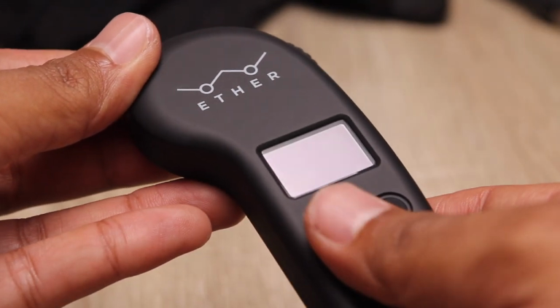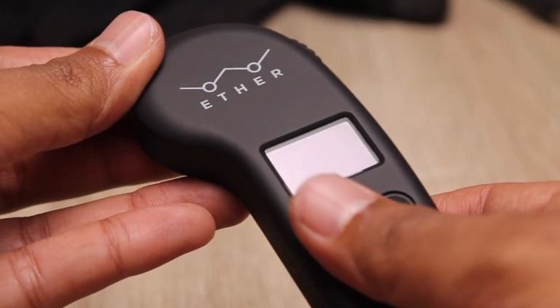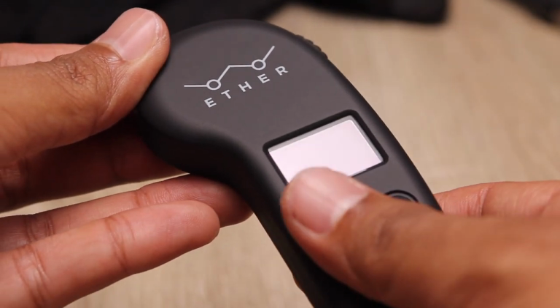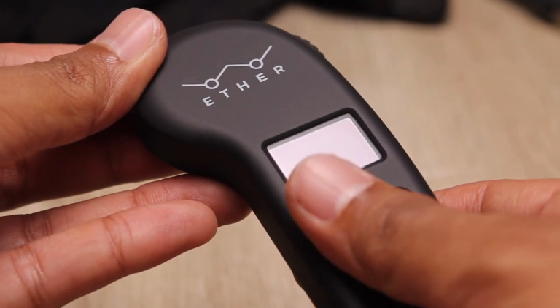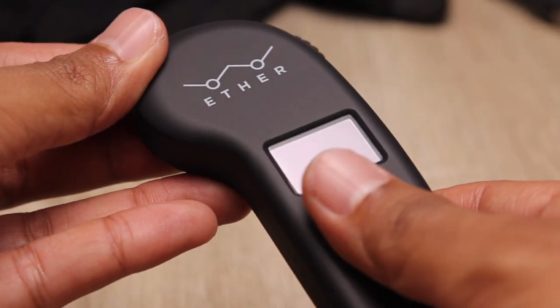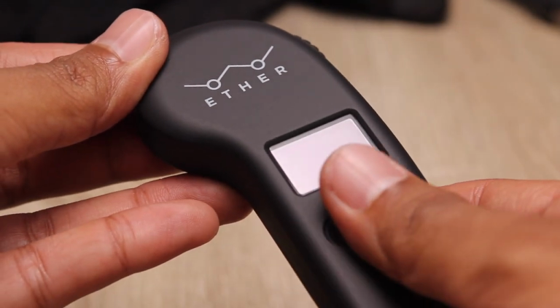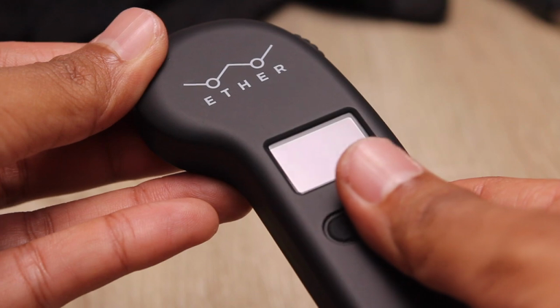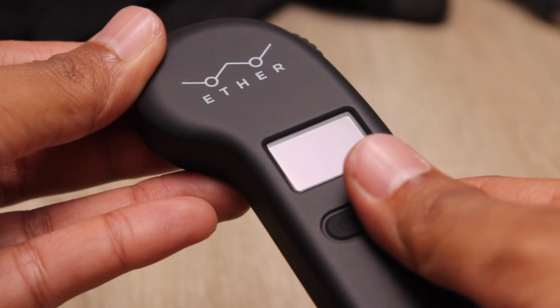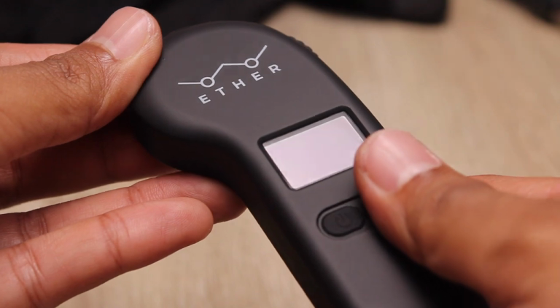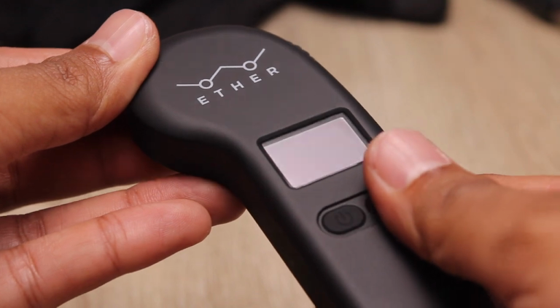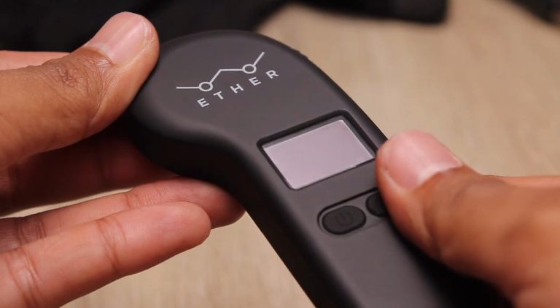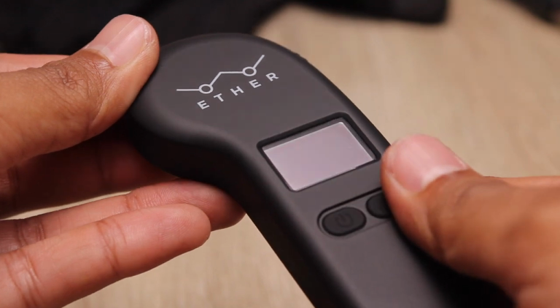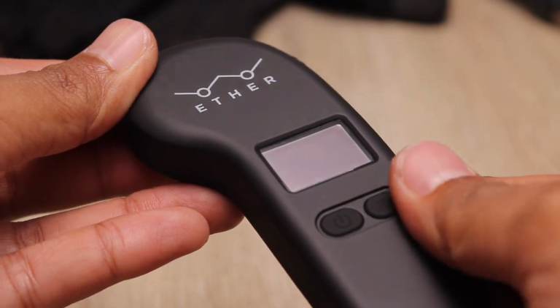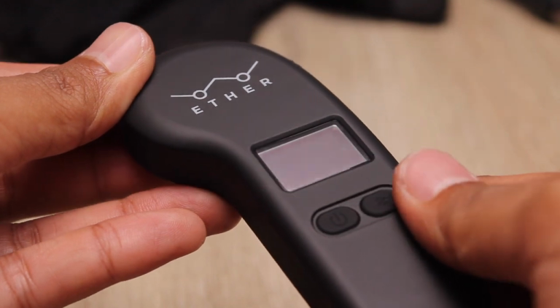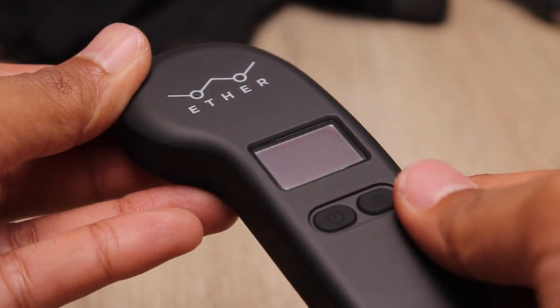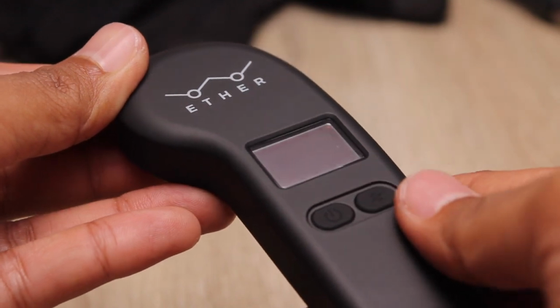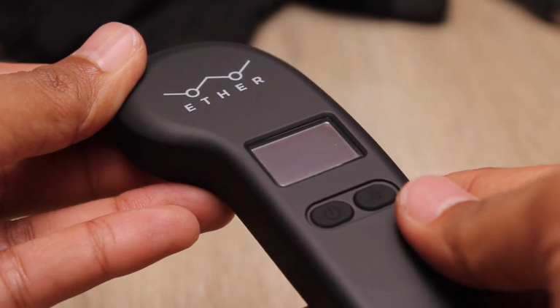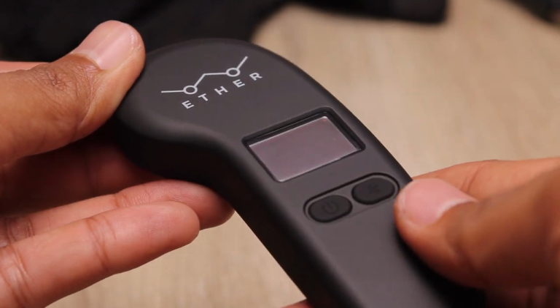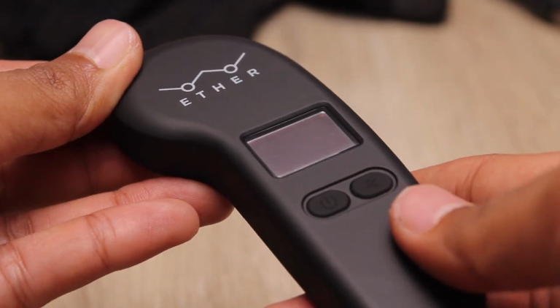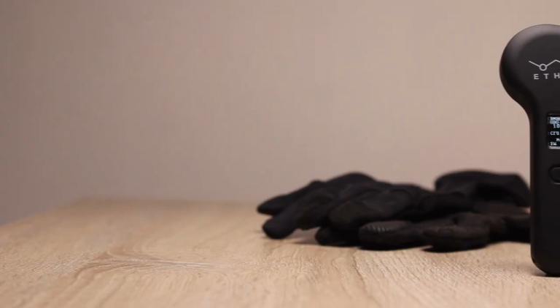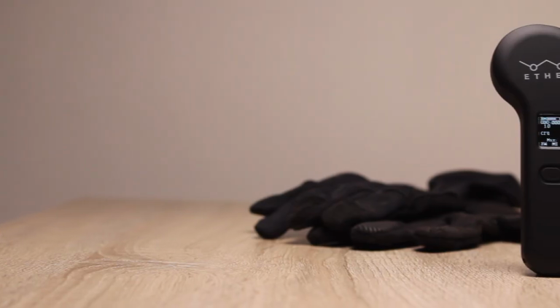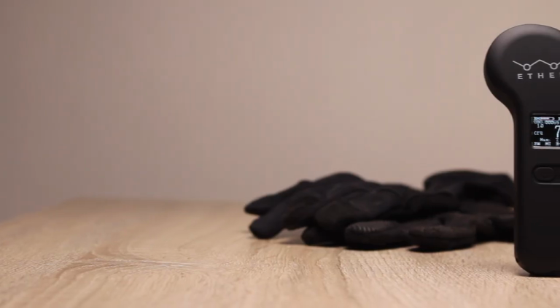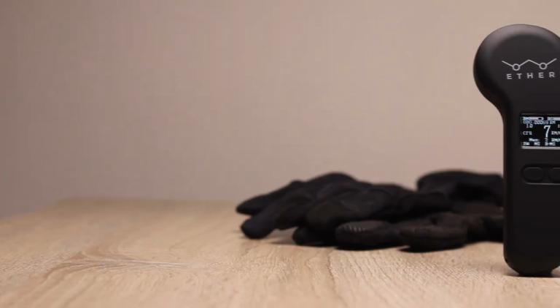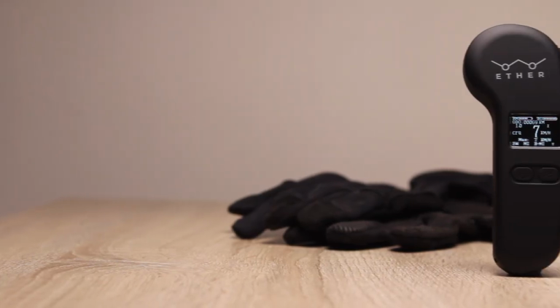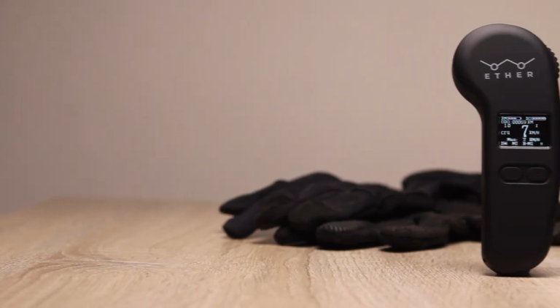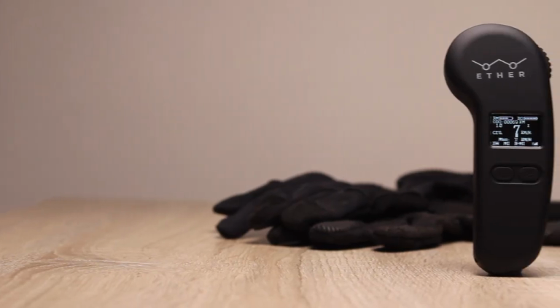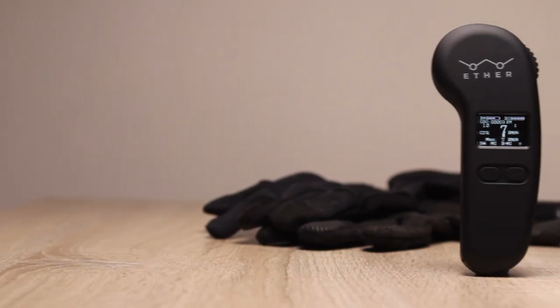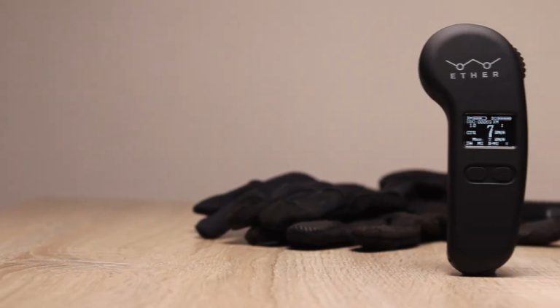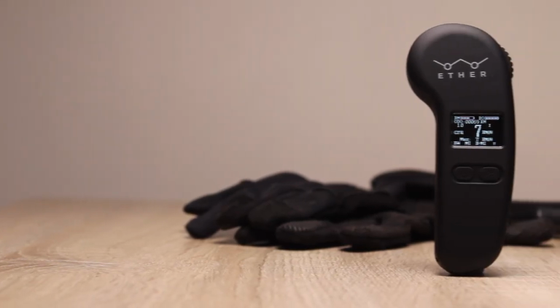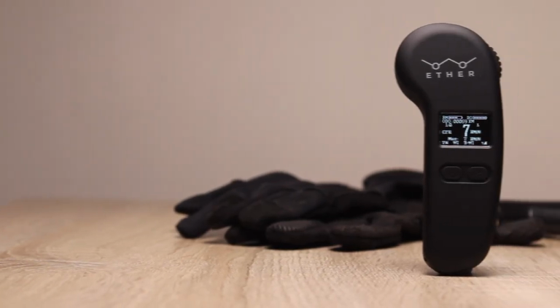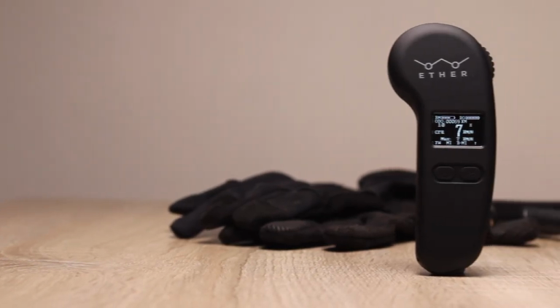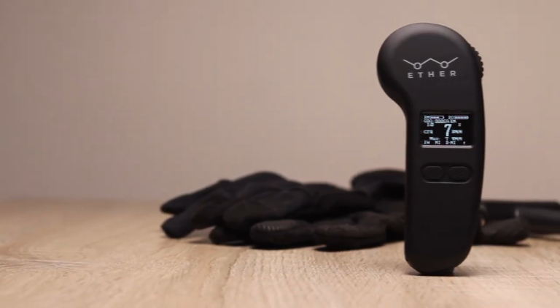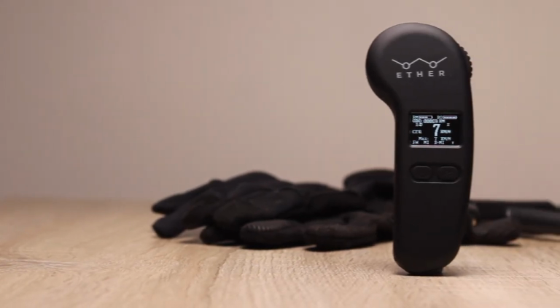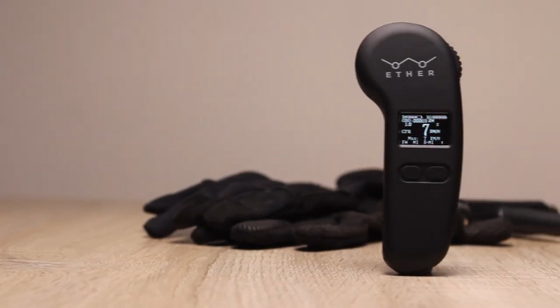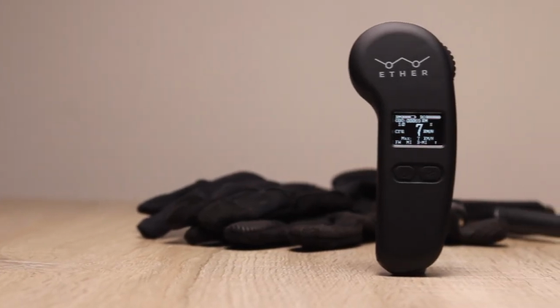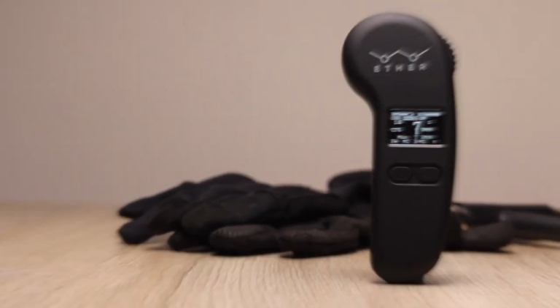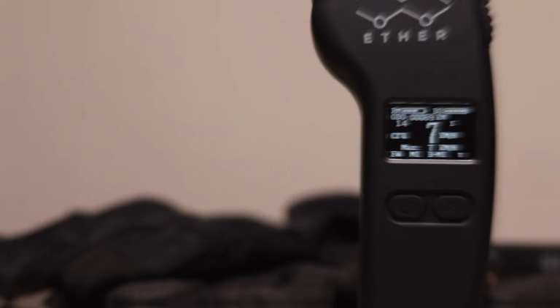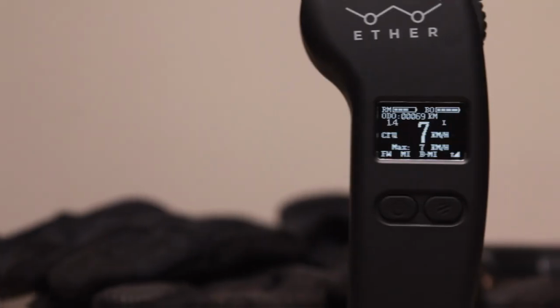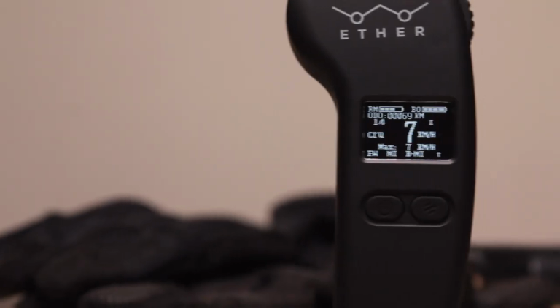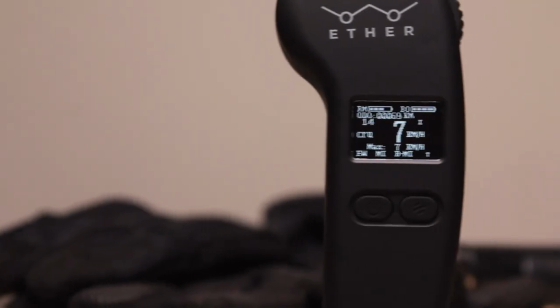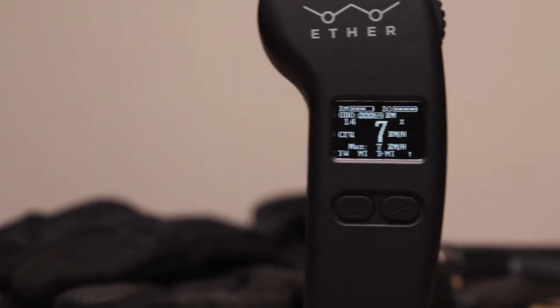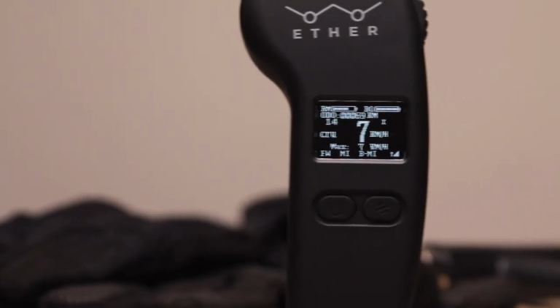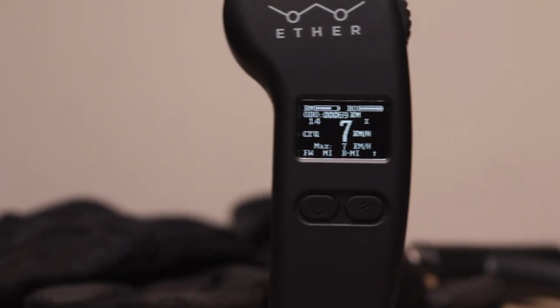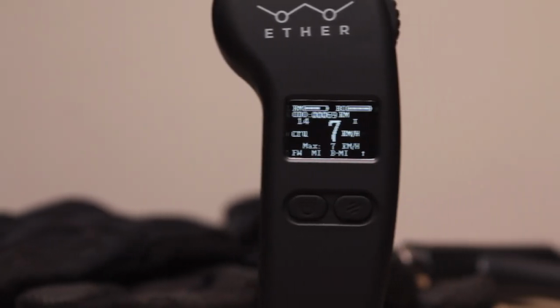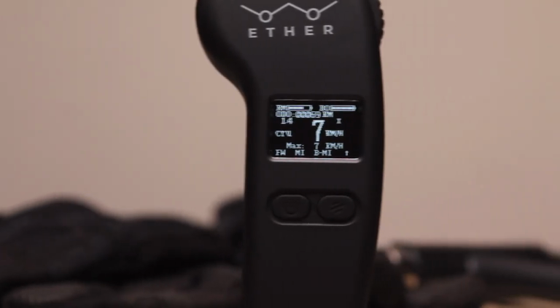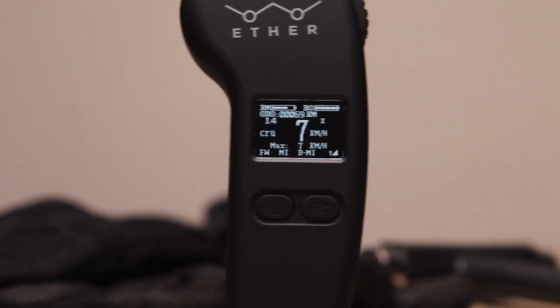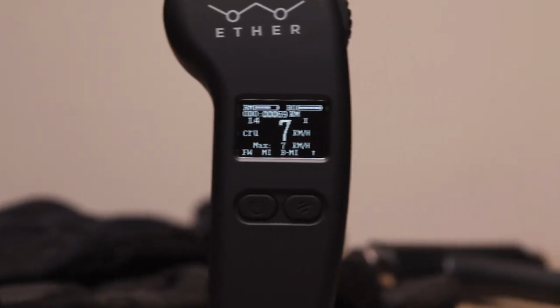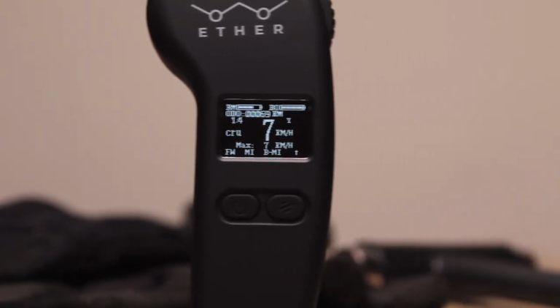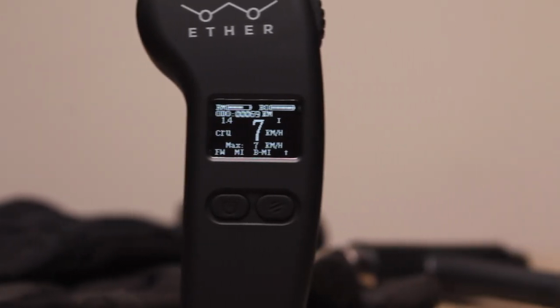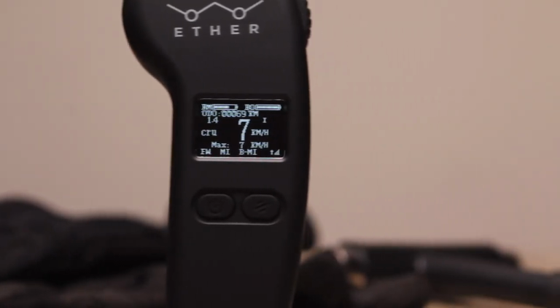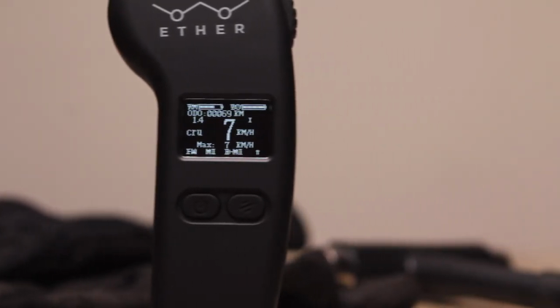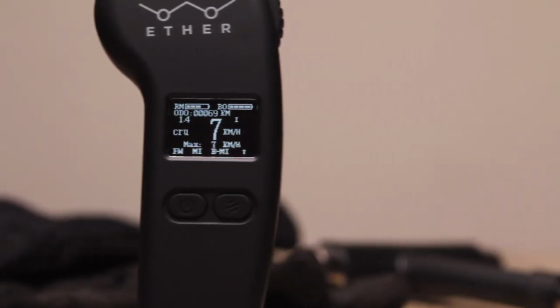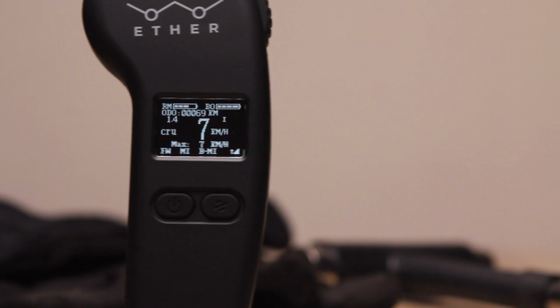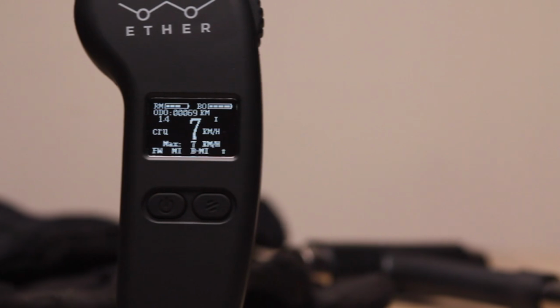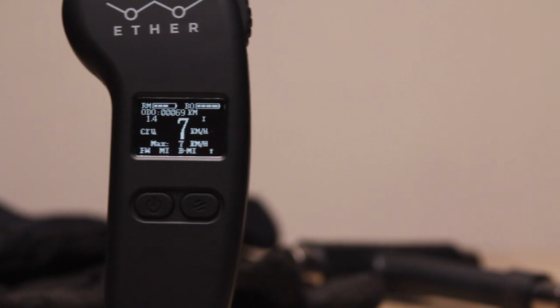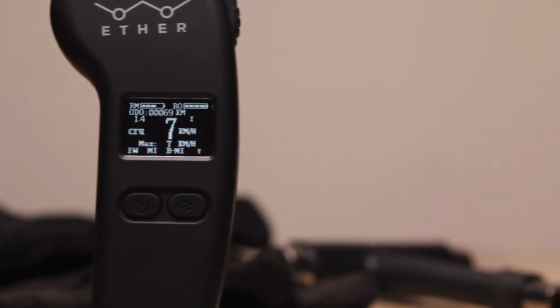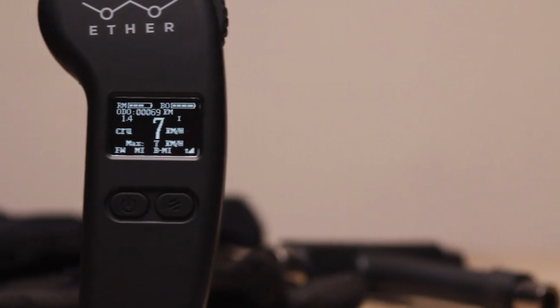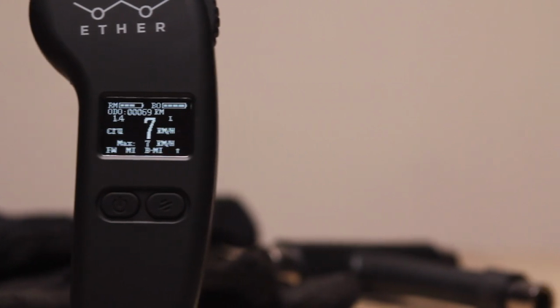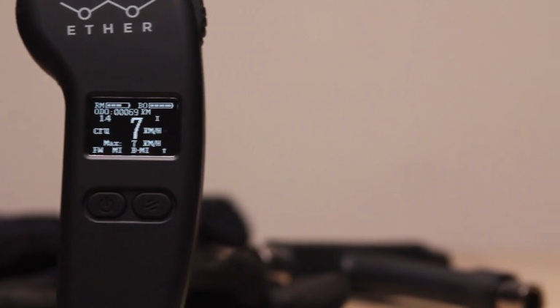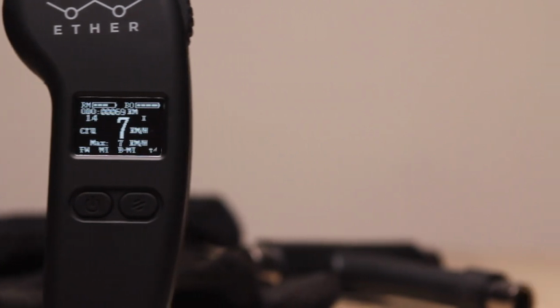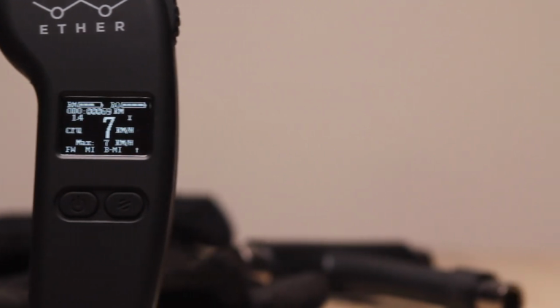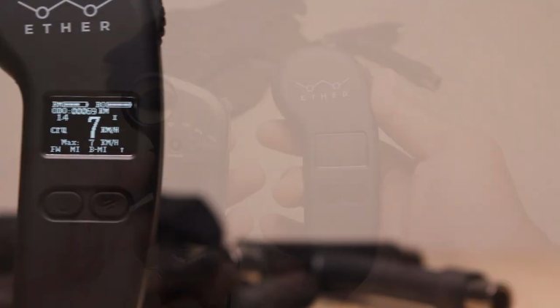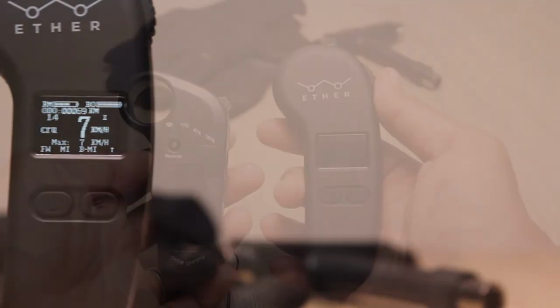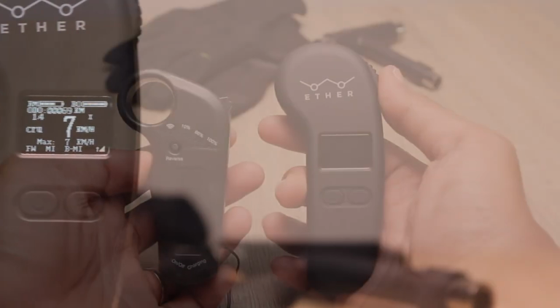Let's have a look. The Ether LED remote is set in black and has a matte rubberized feel to it. The LCD is clear and displays info like ride modes, speeds, and battery life.